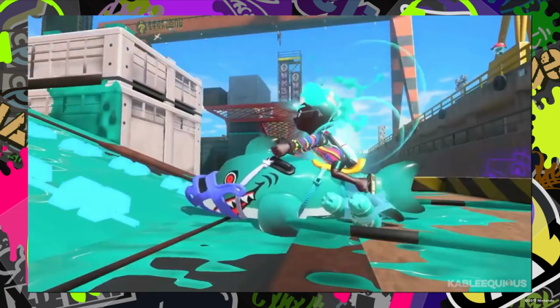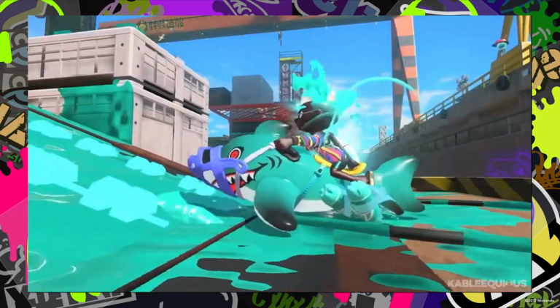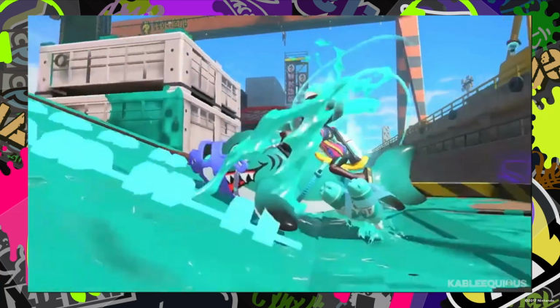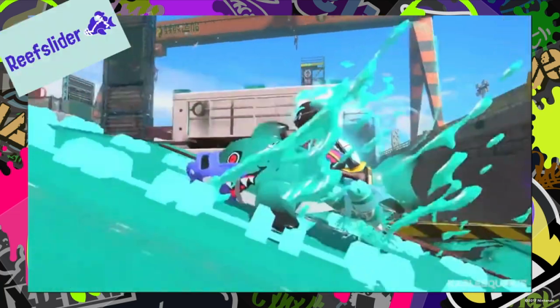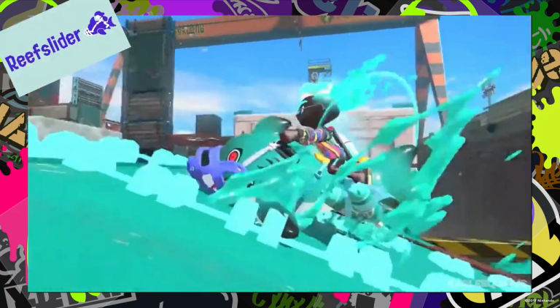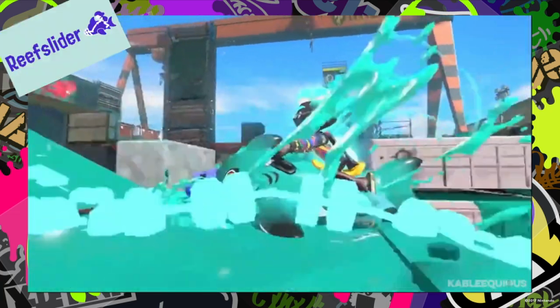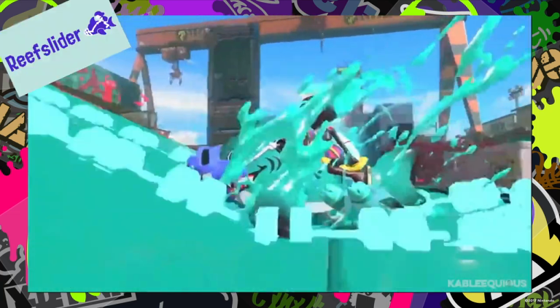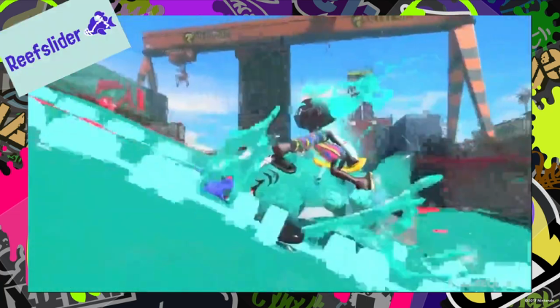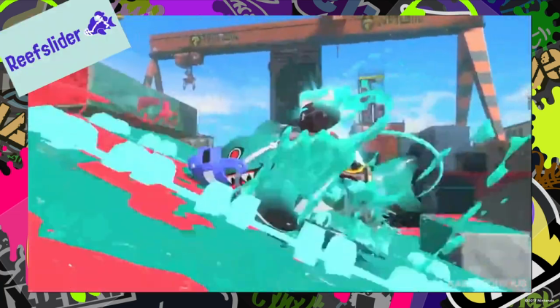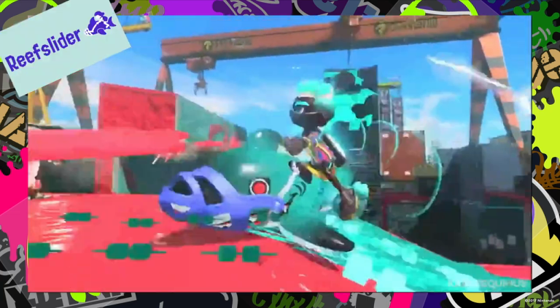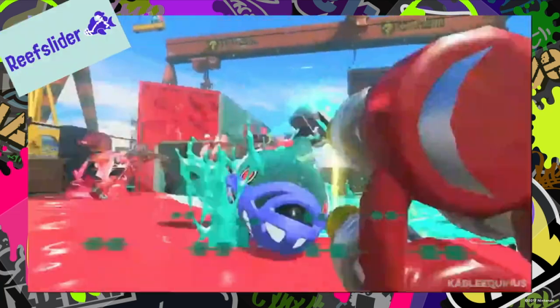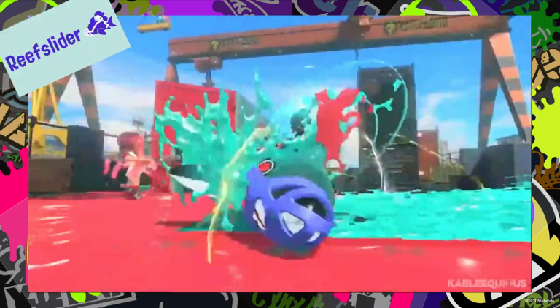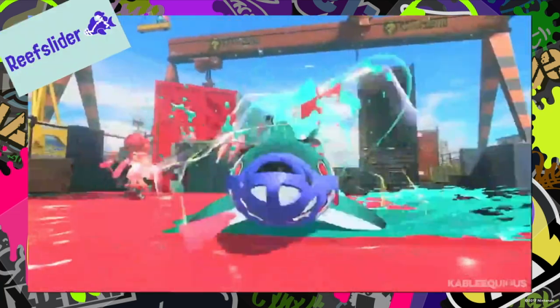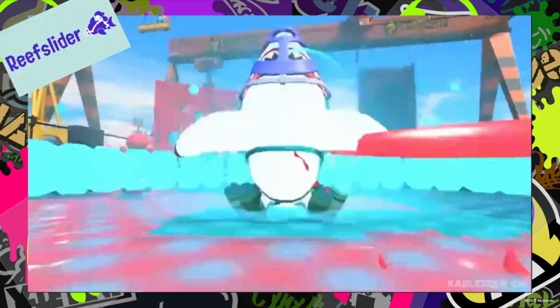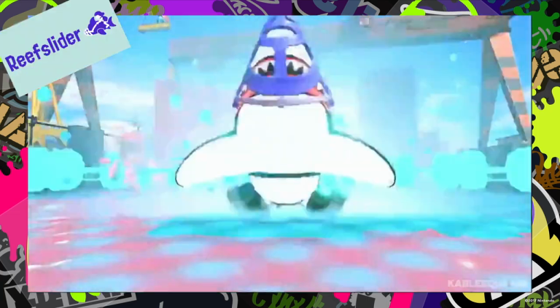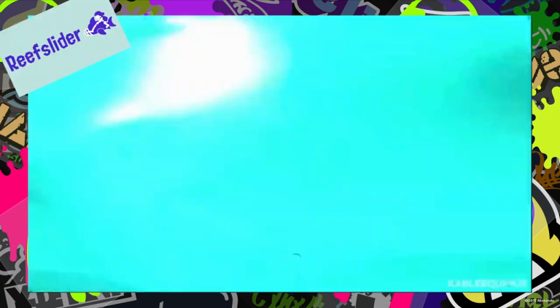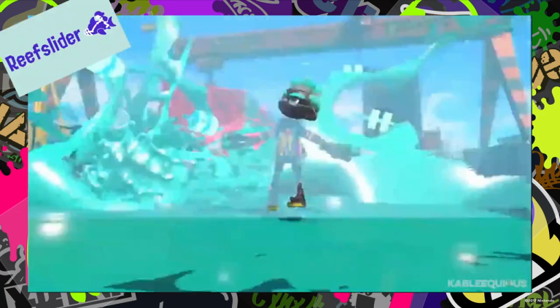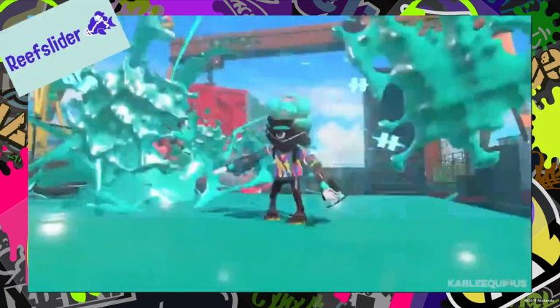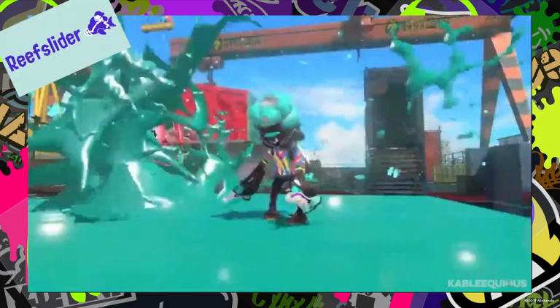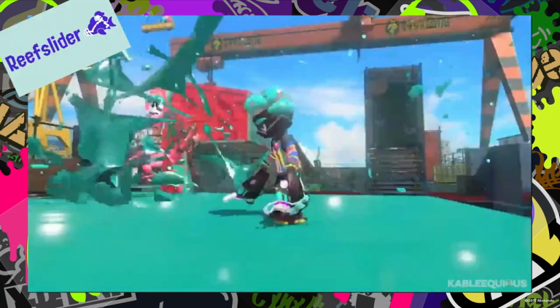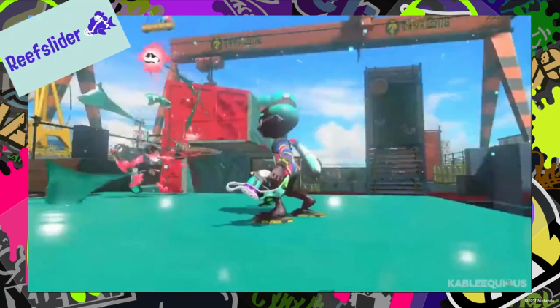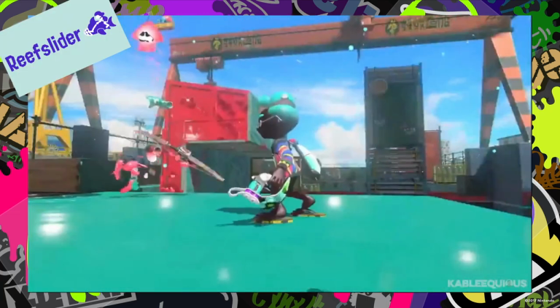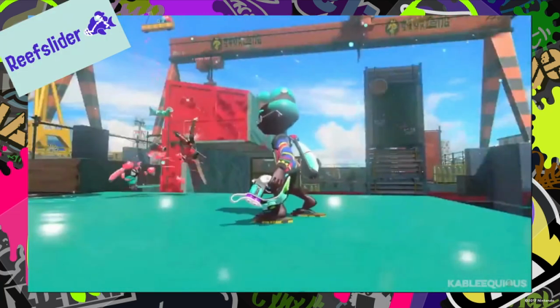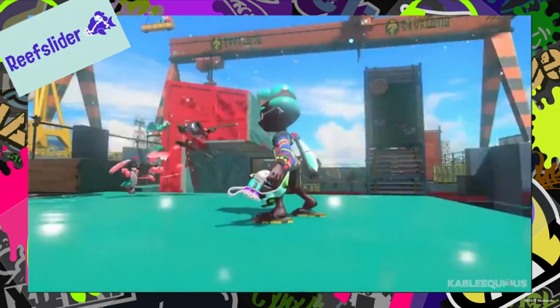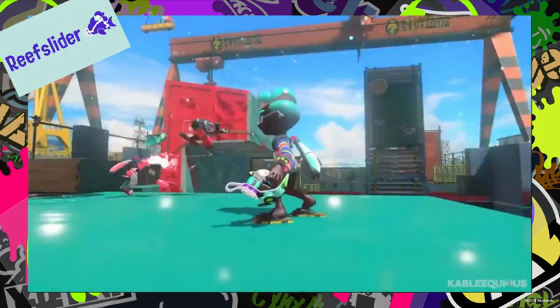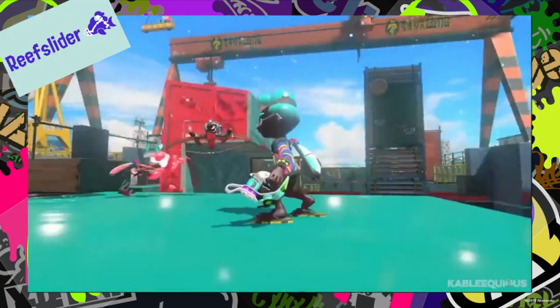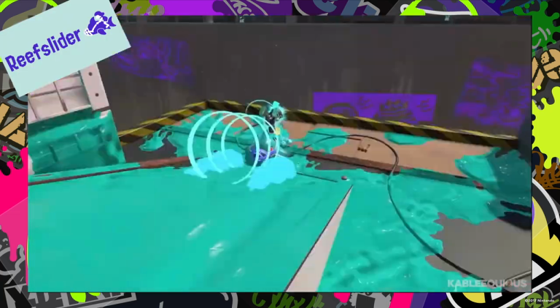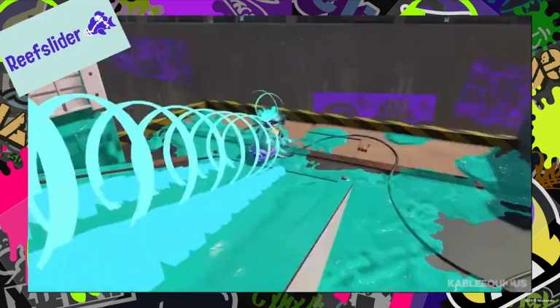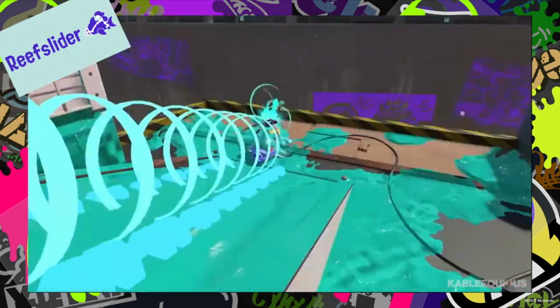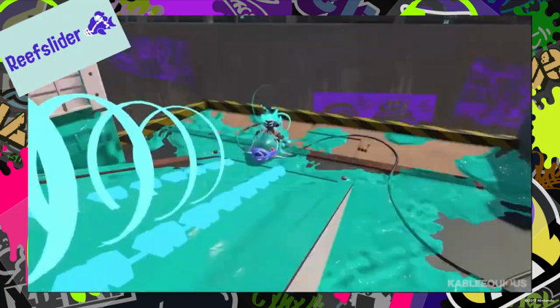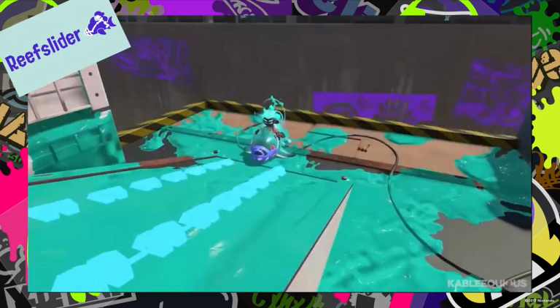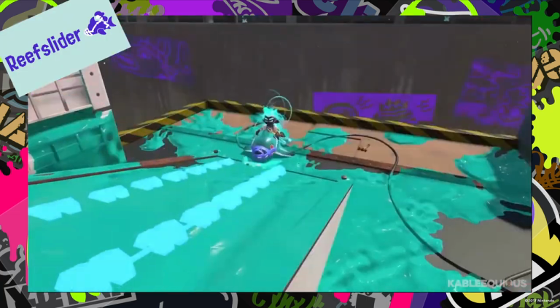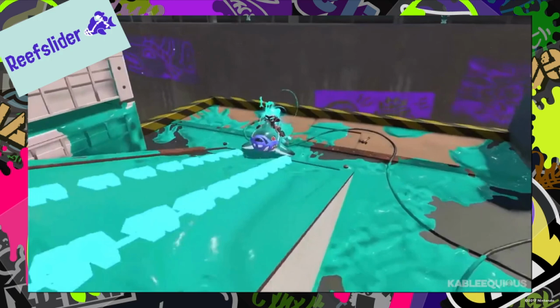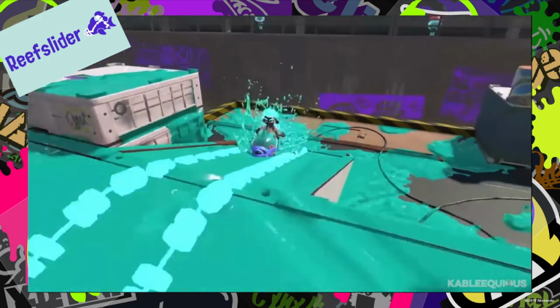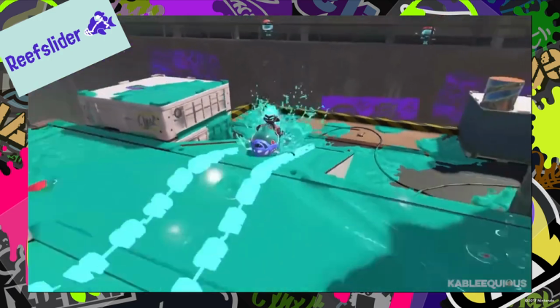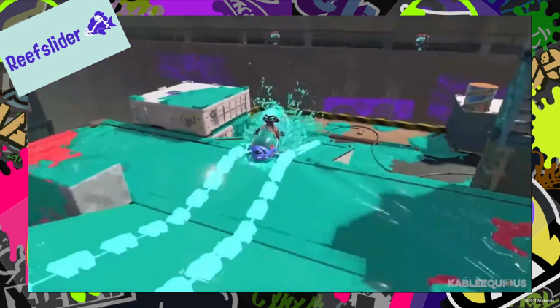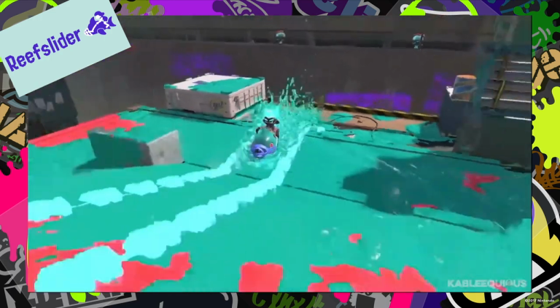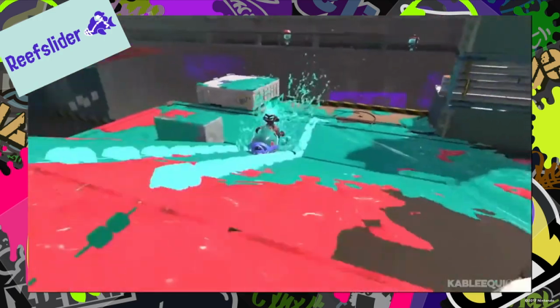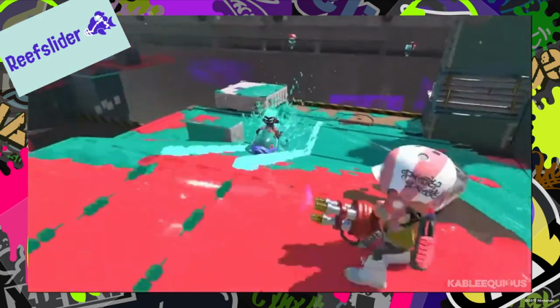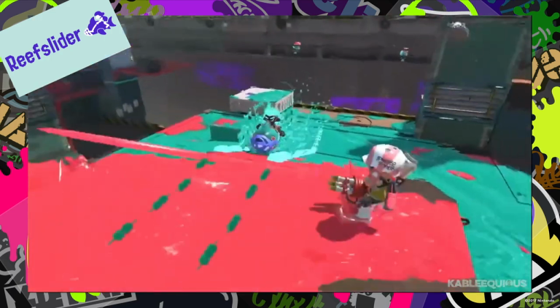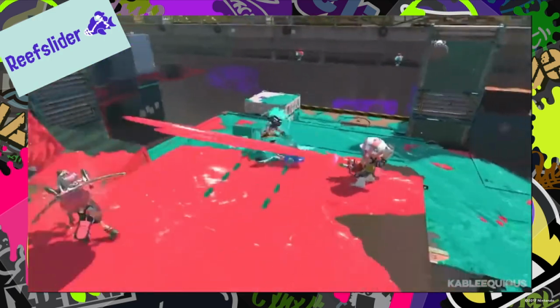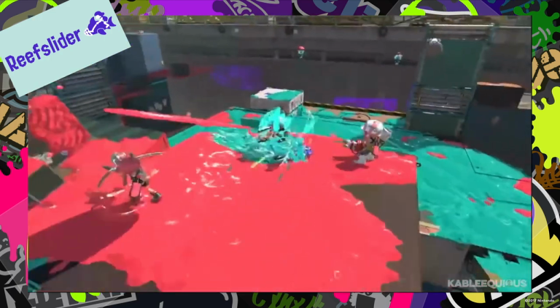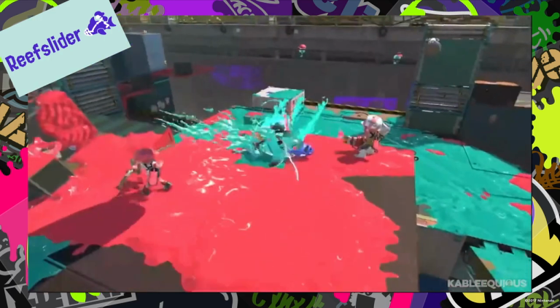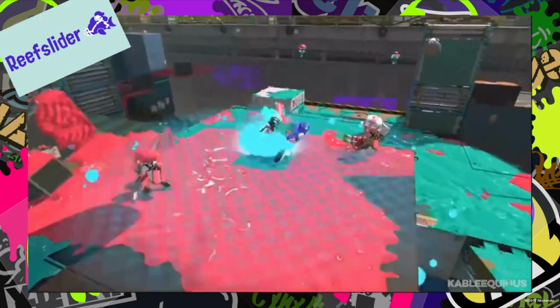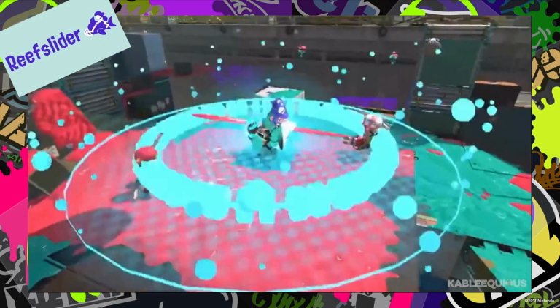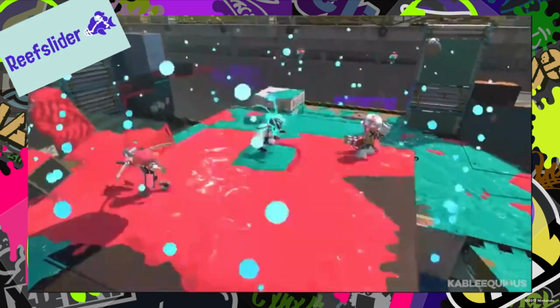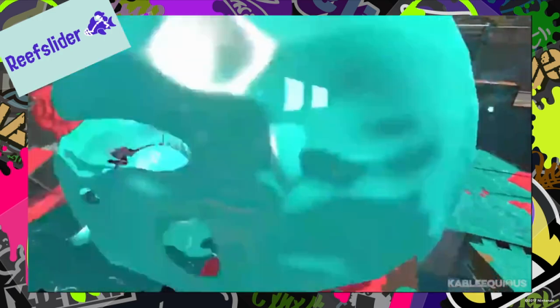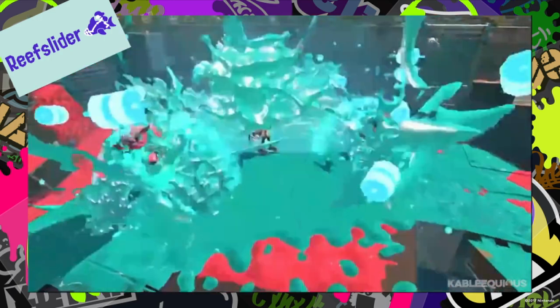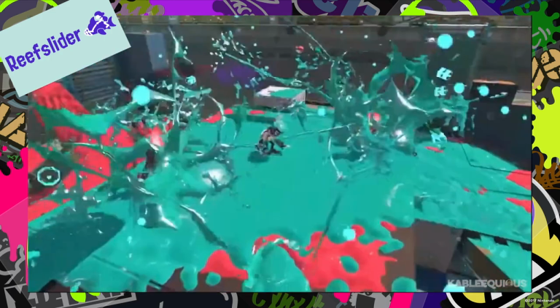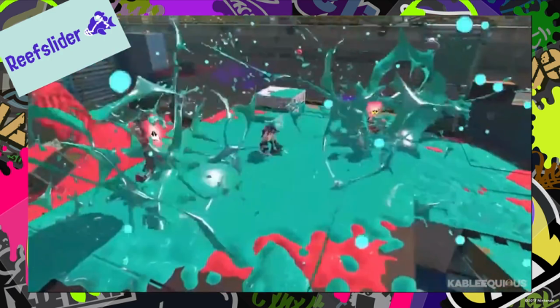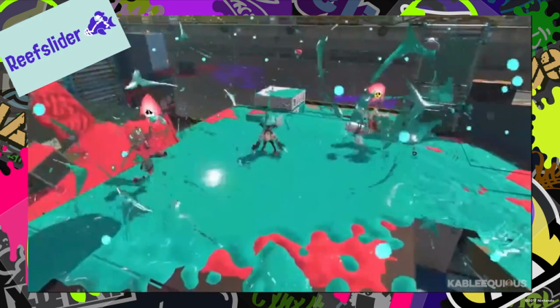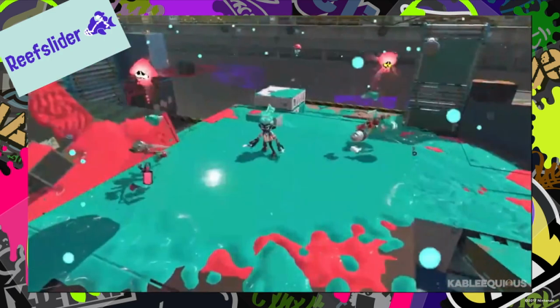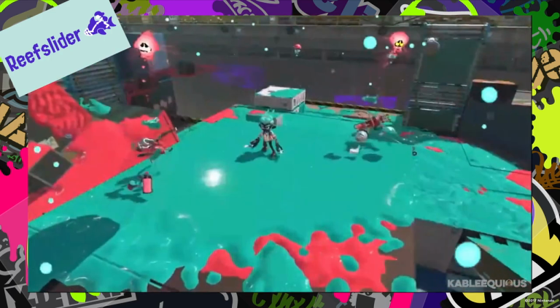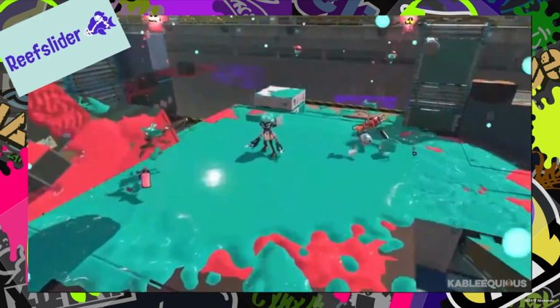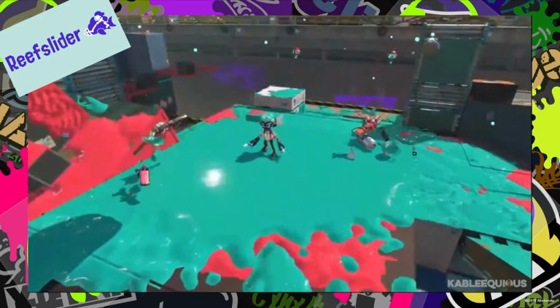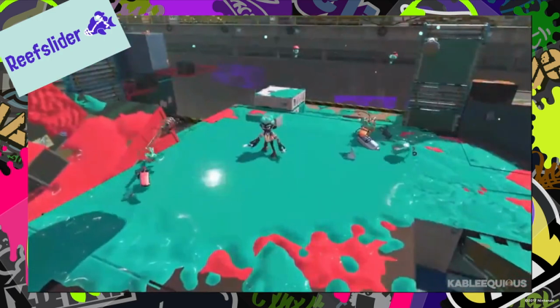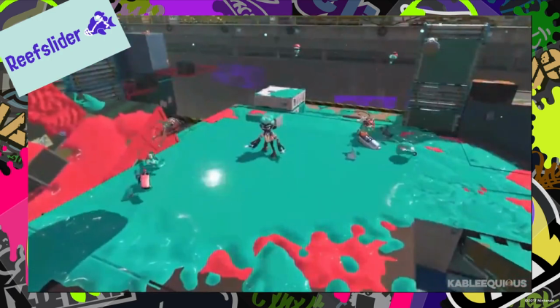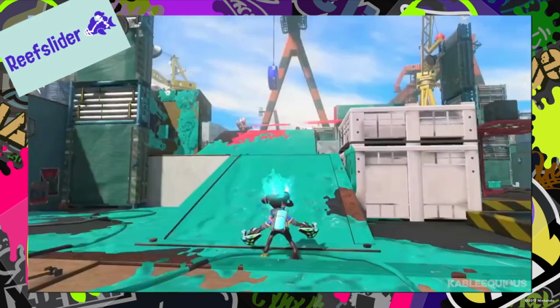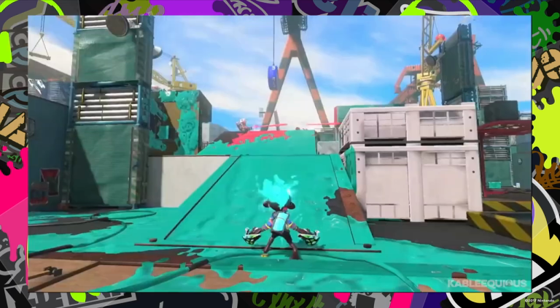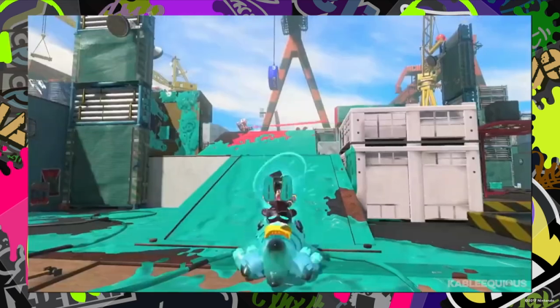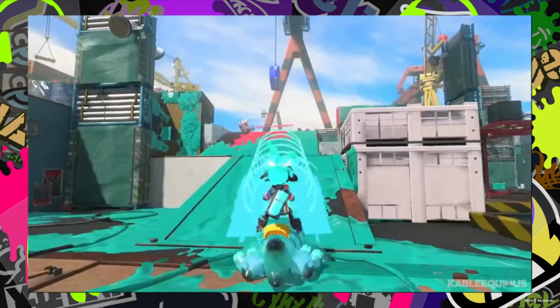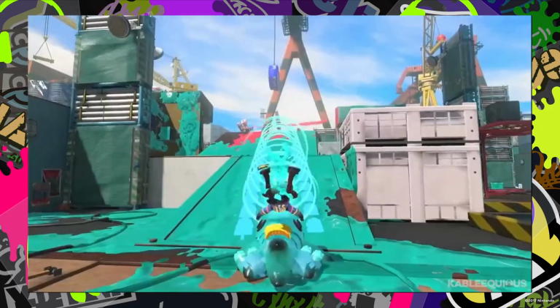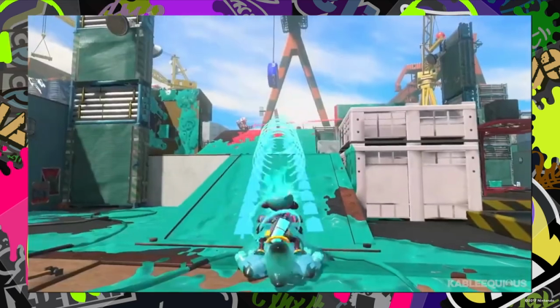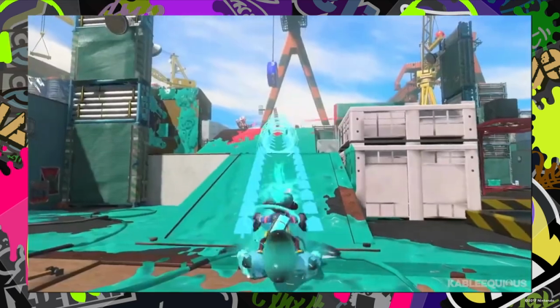The Reefslider is an inflatable shark that you can ride on. It dashes forward a certain distance before it explodes, killing enemies nearby.